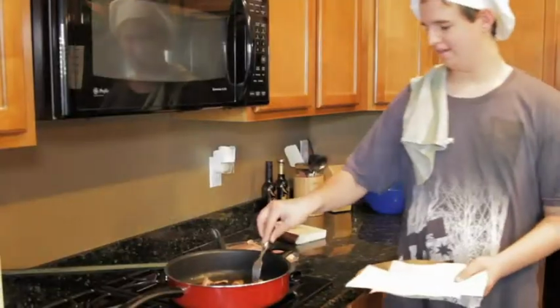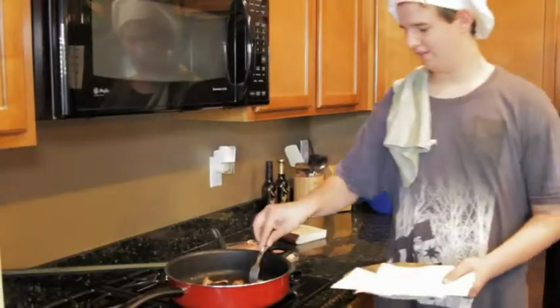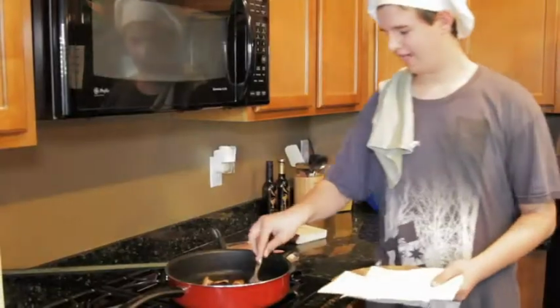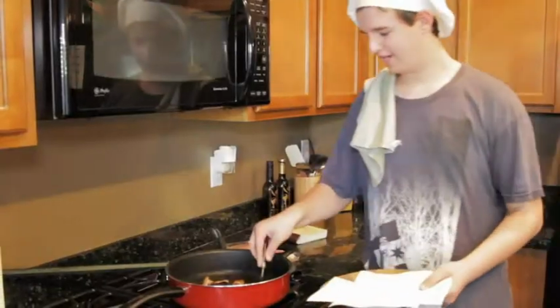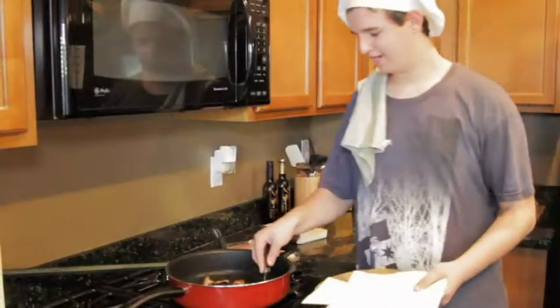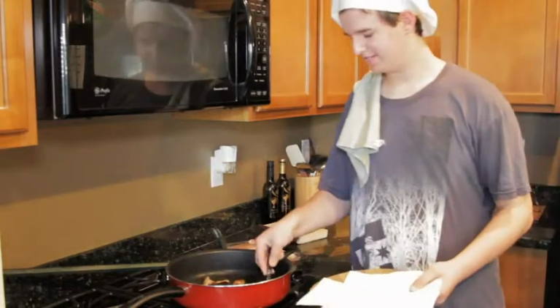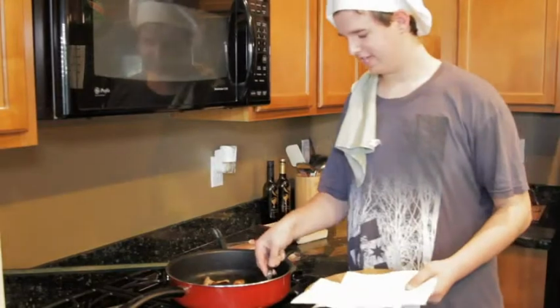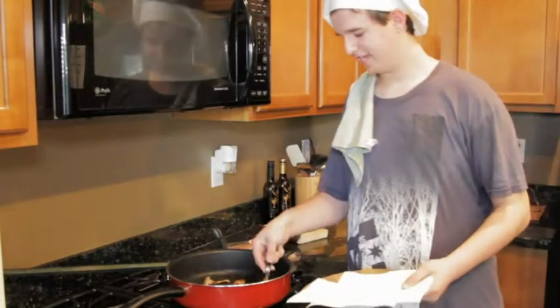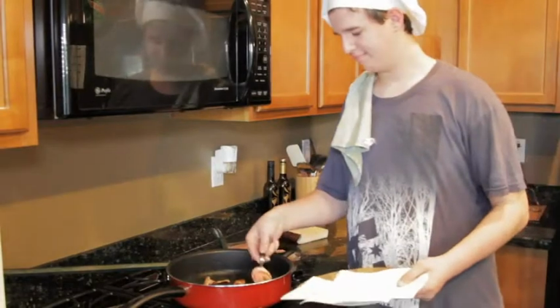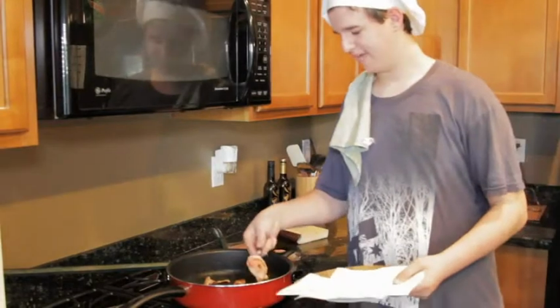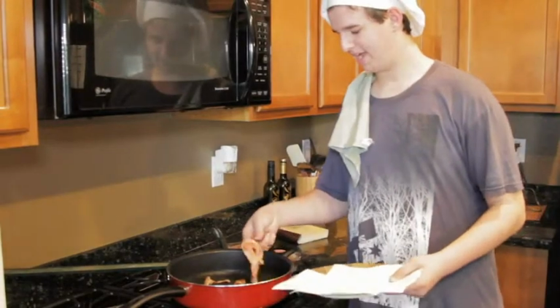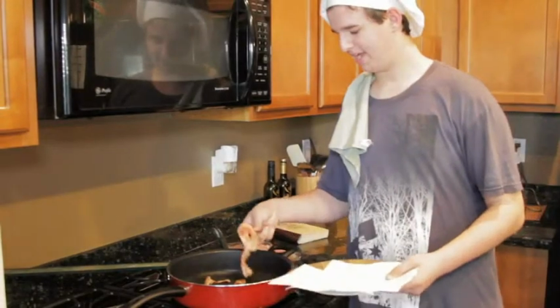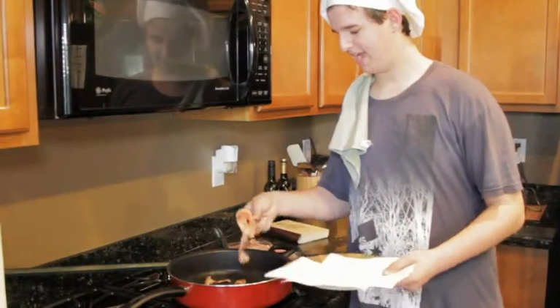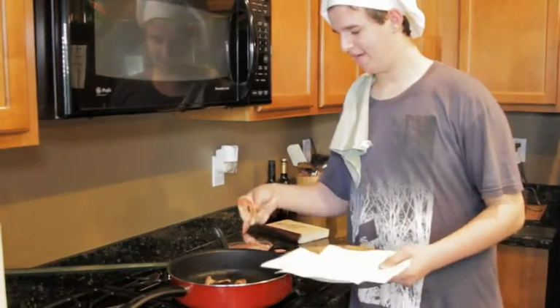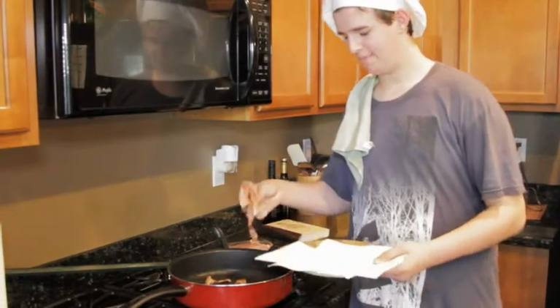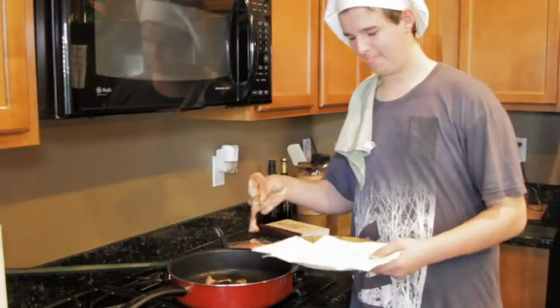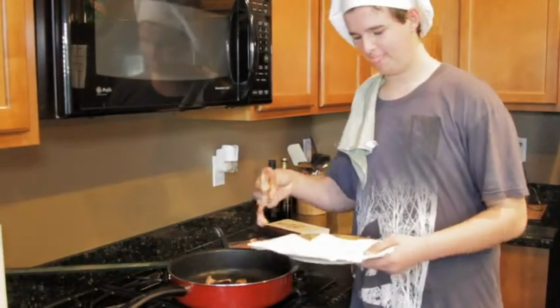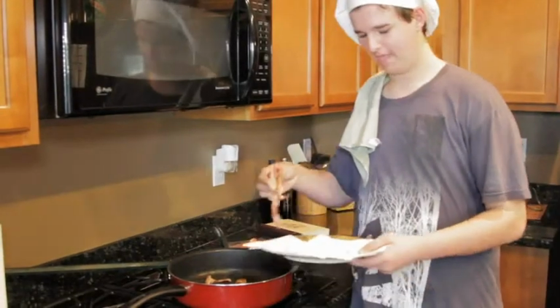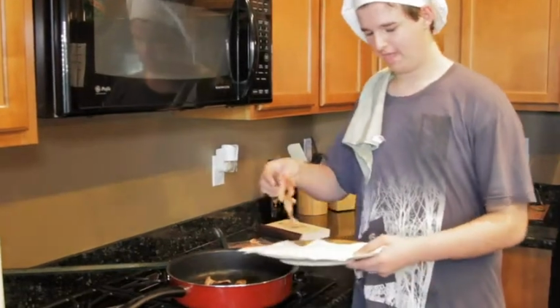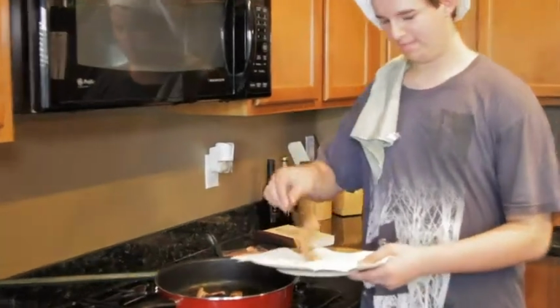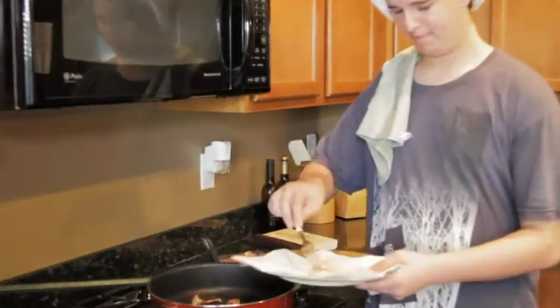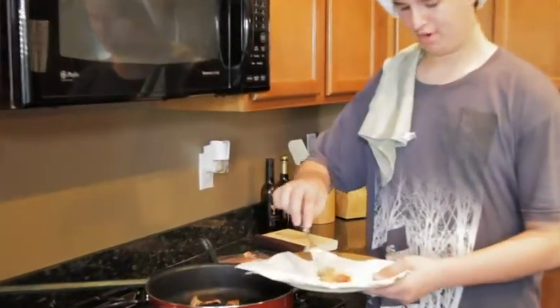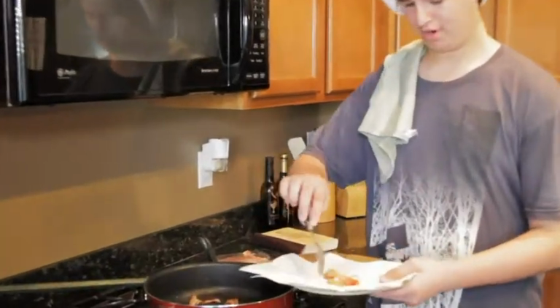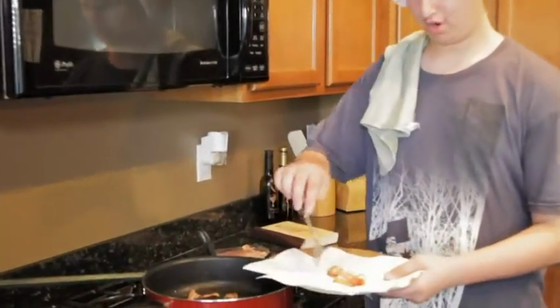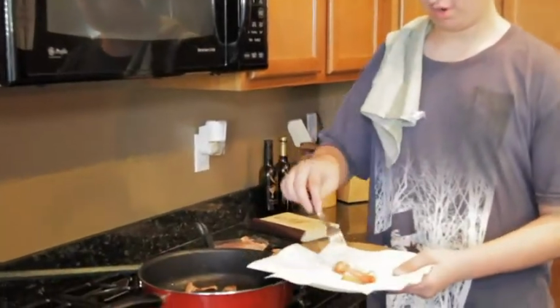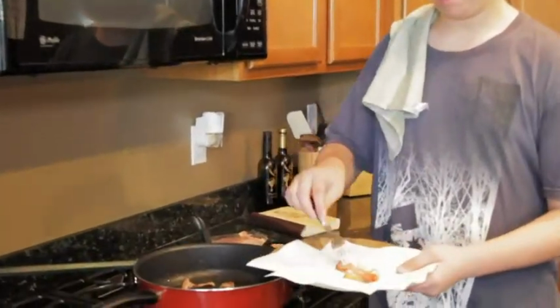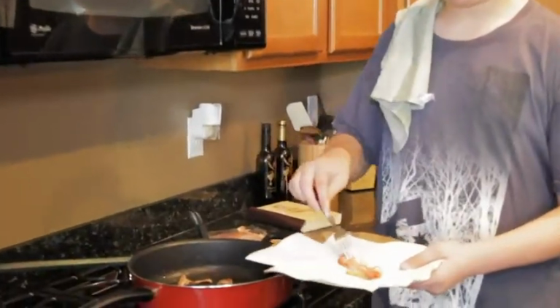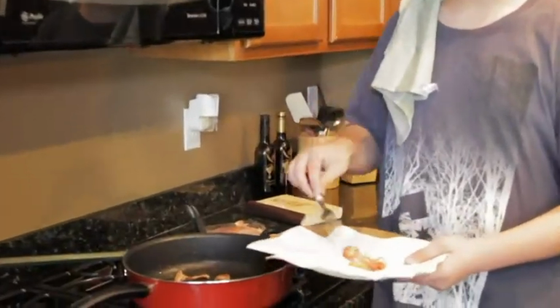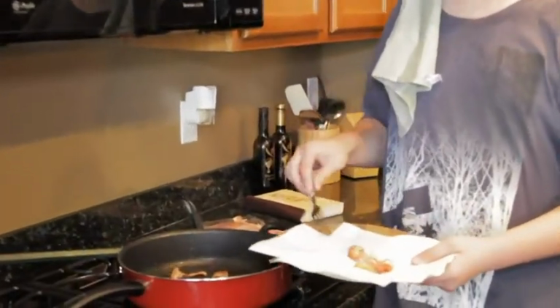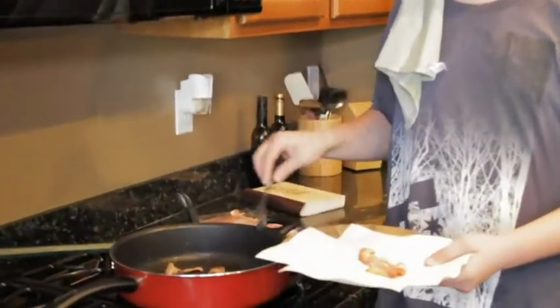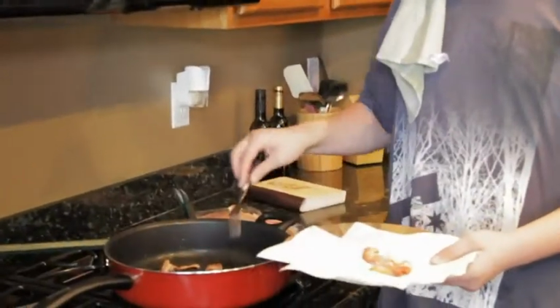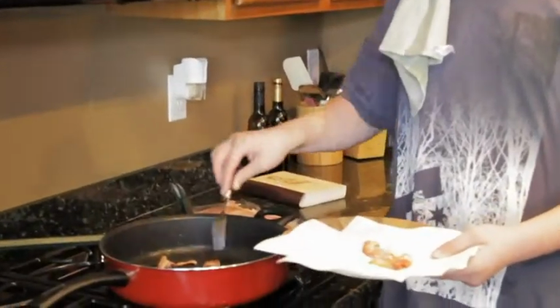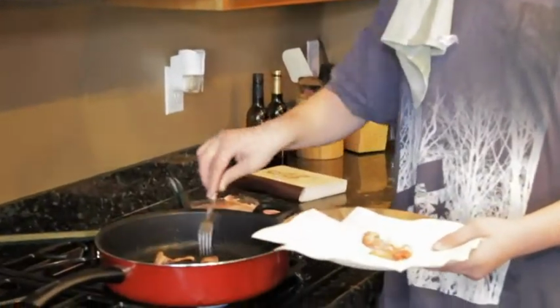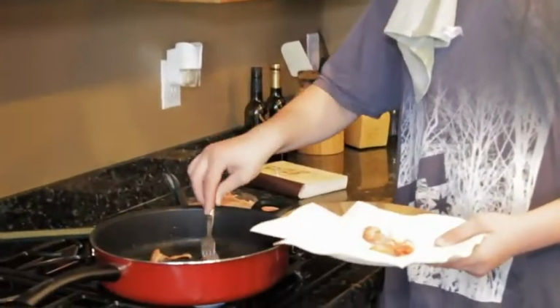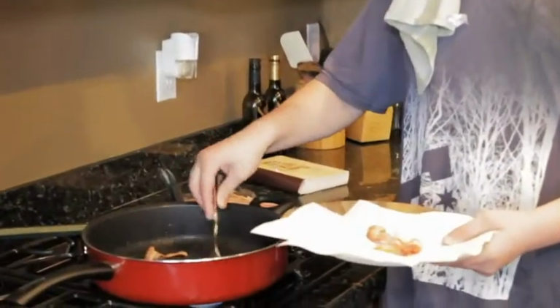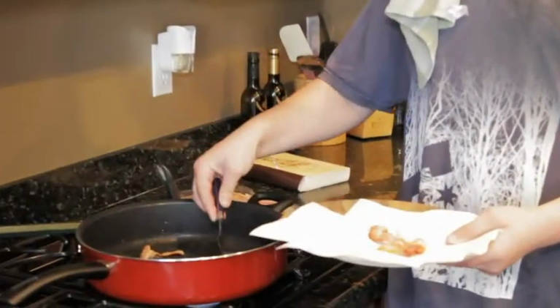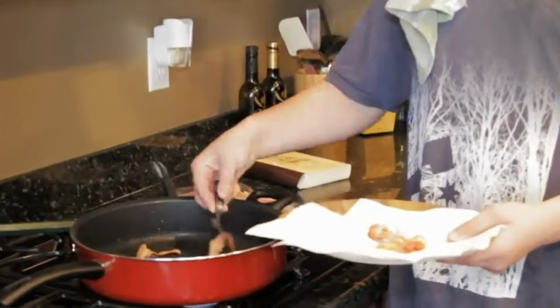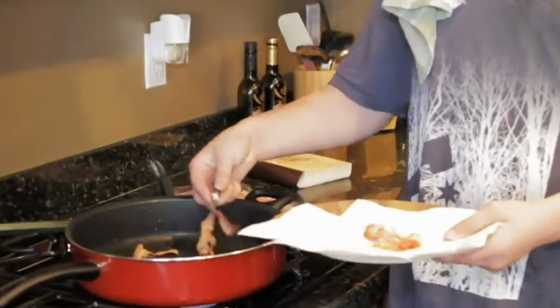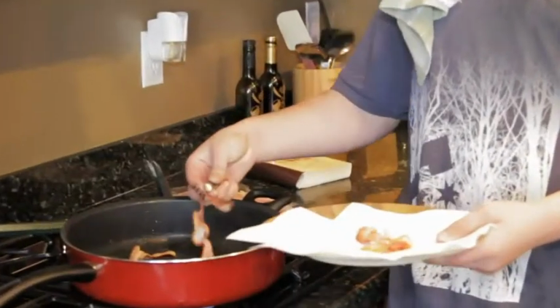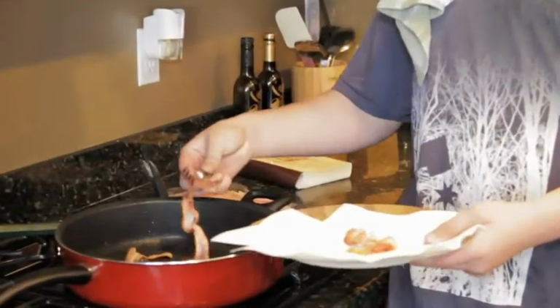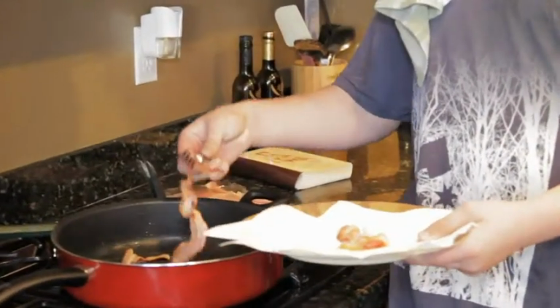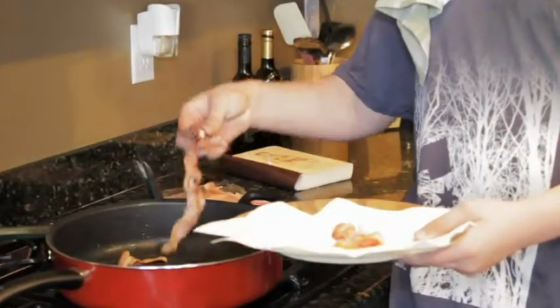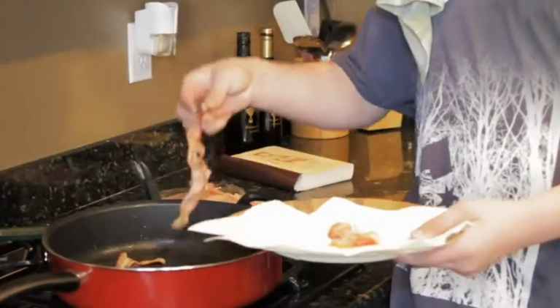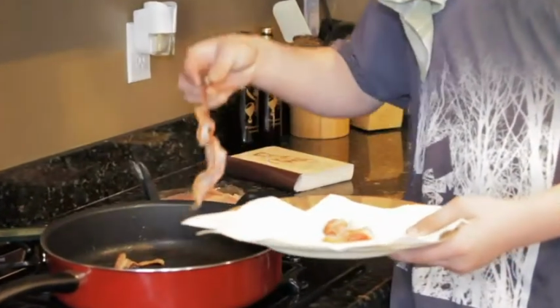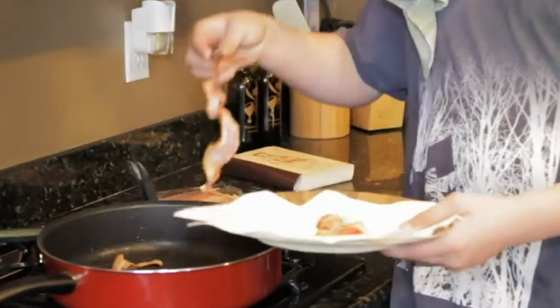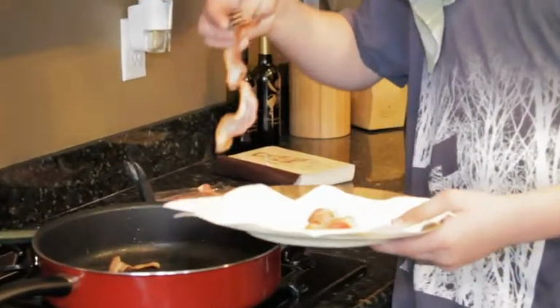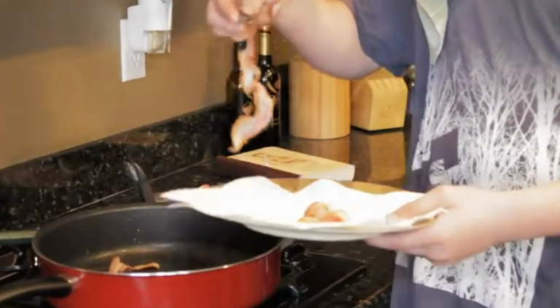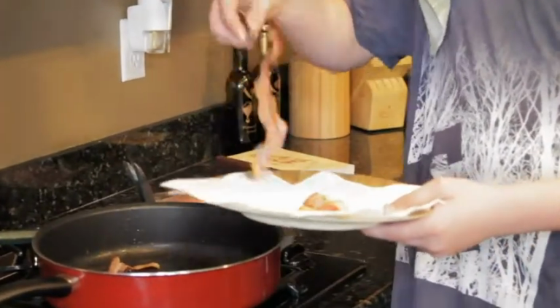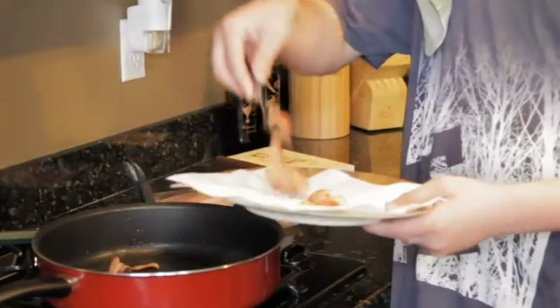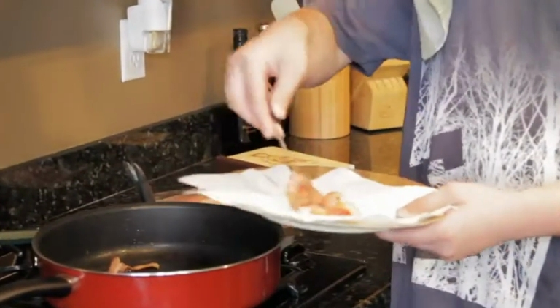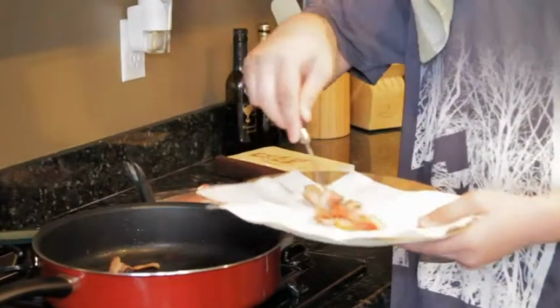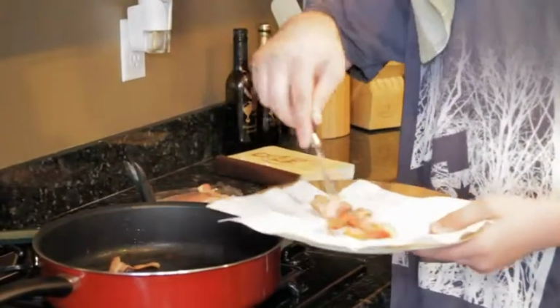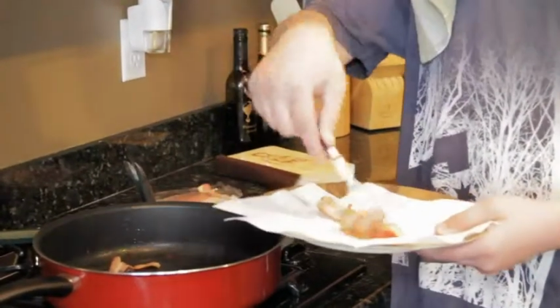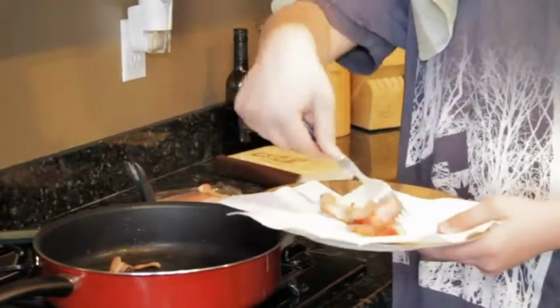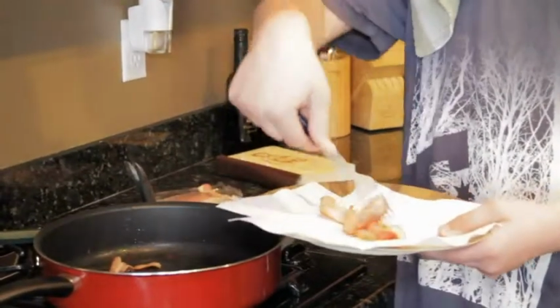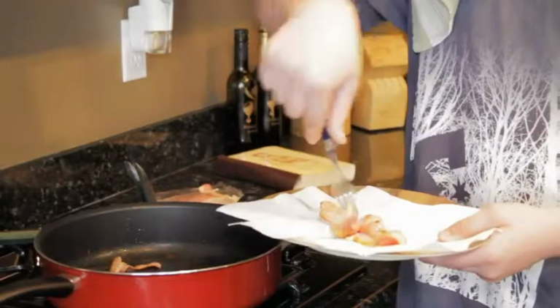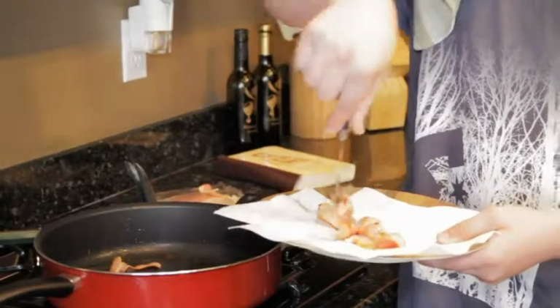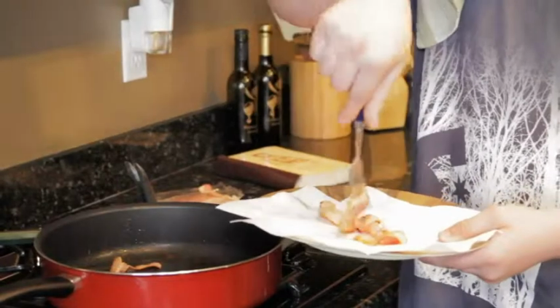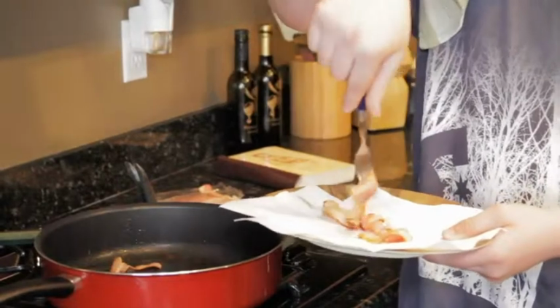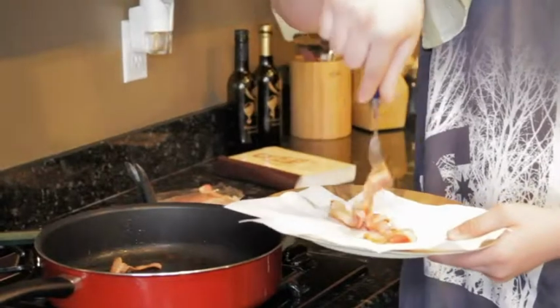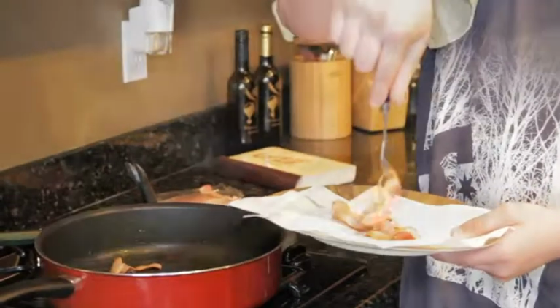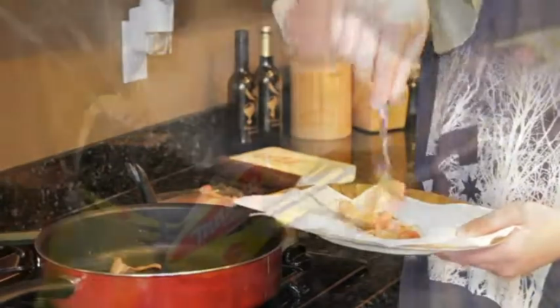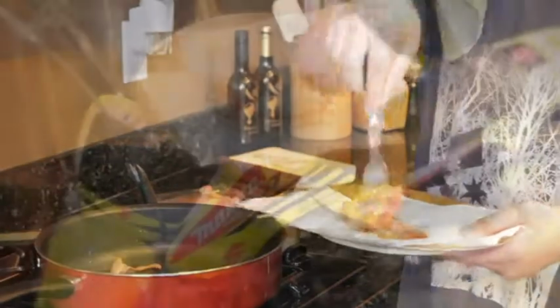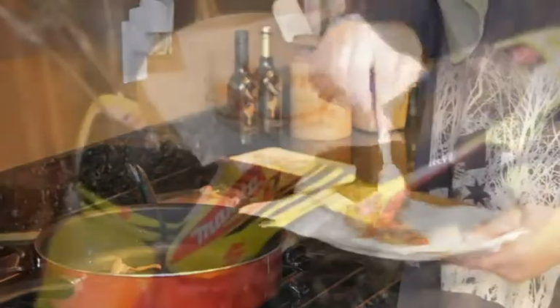Now, you're going to take your bacon out and put it on a plate with some paper towels on it, so that you don't have all that grease on it.